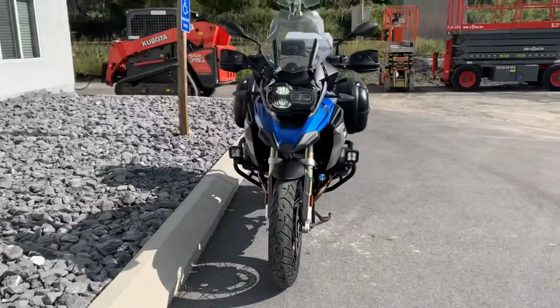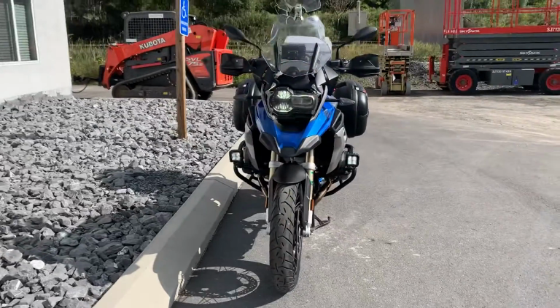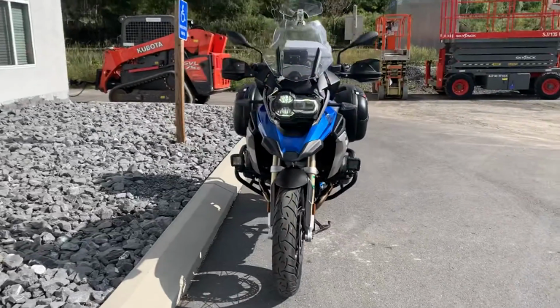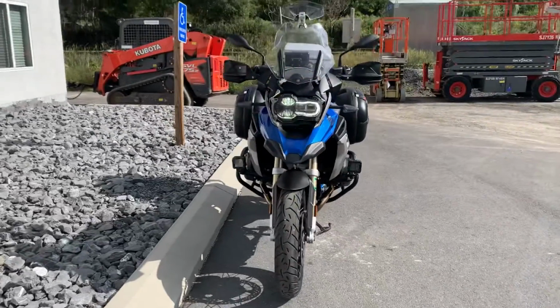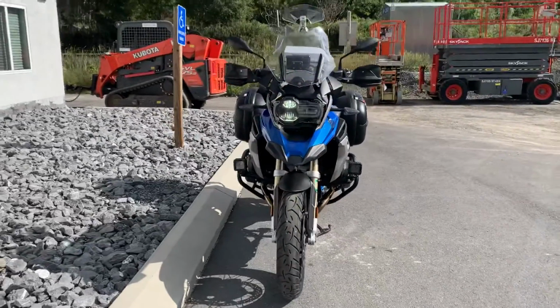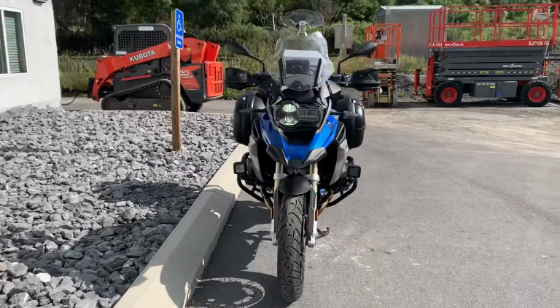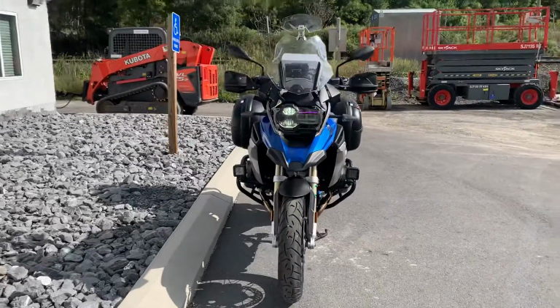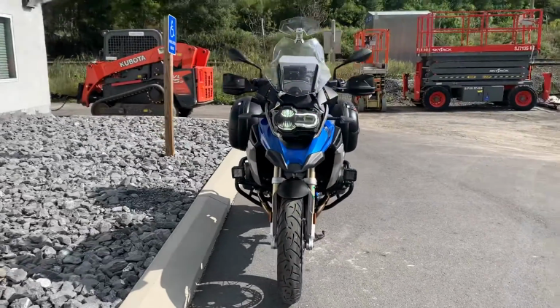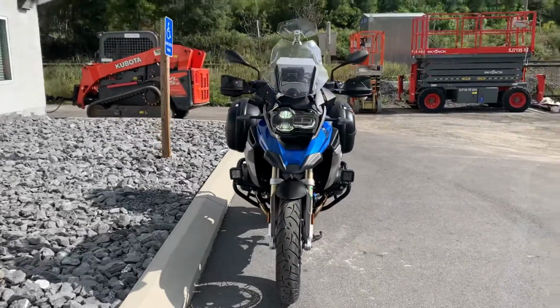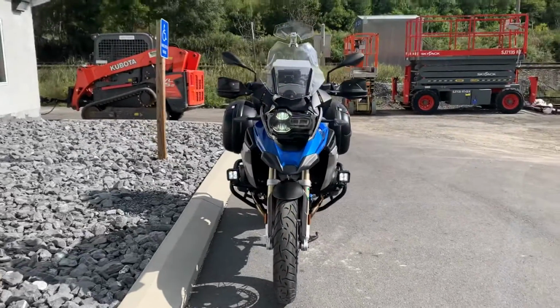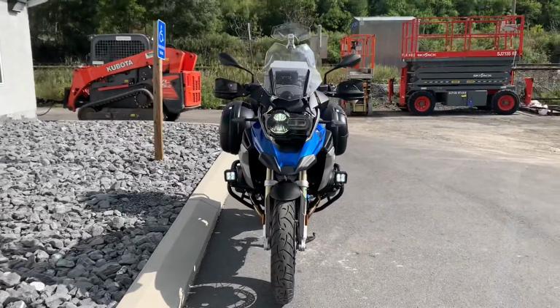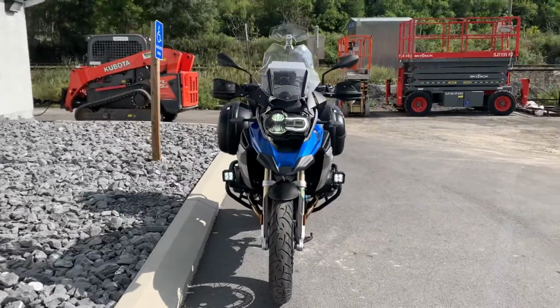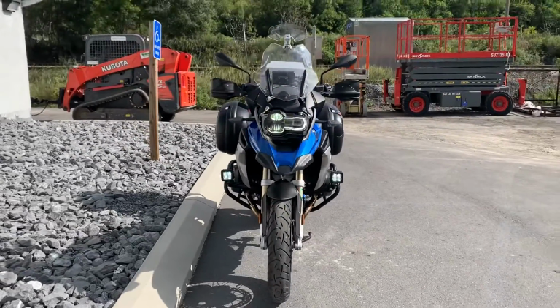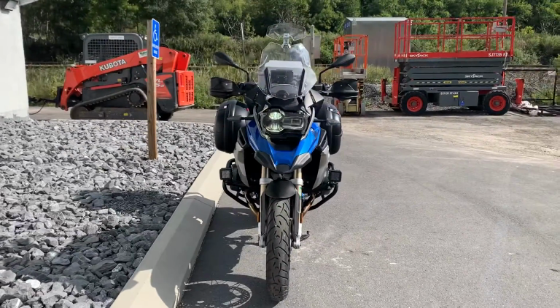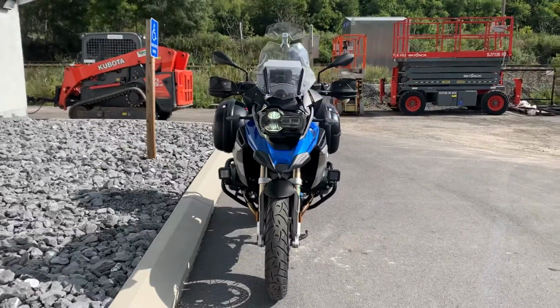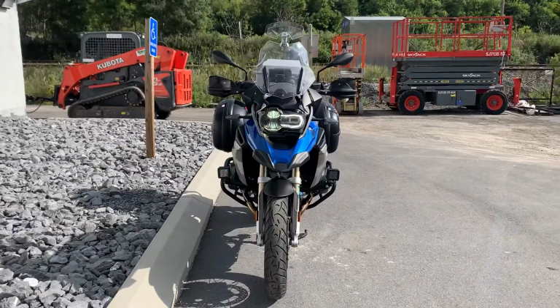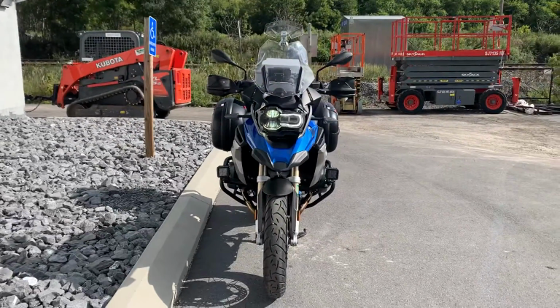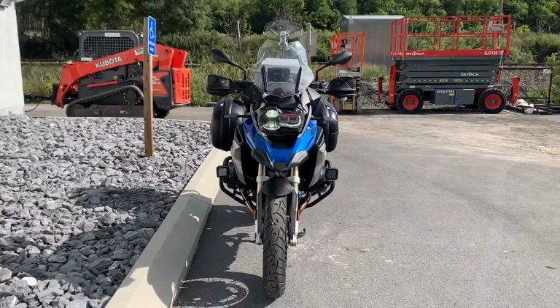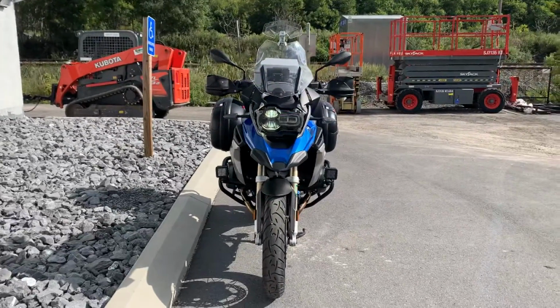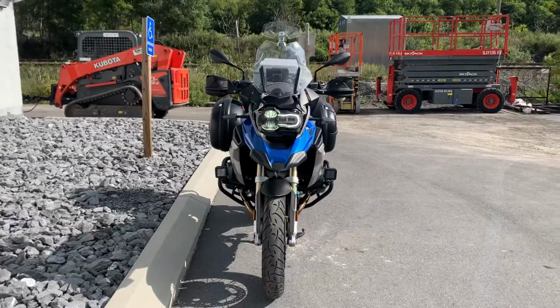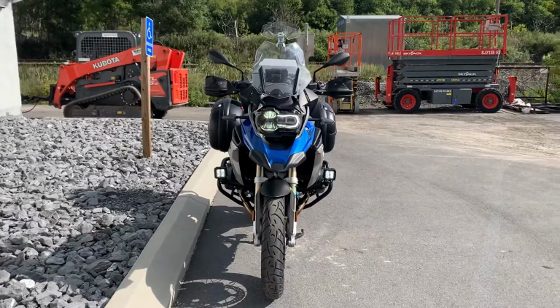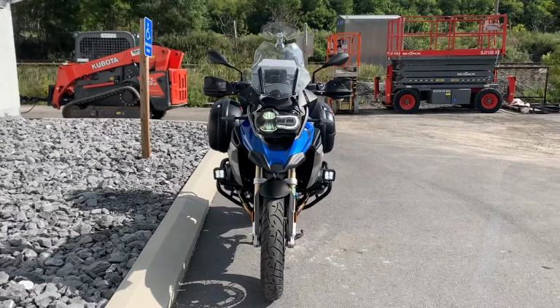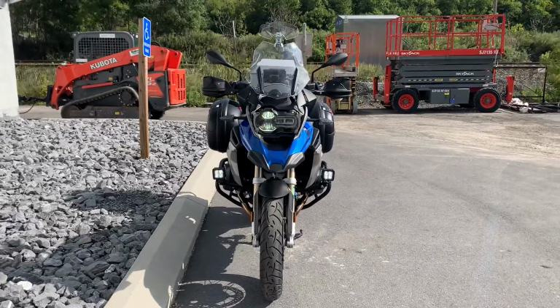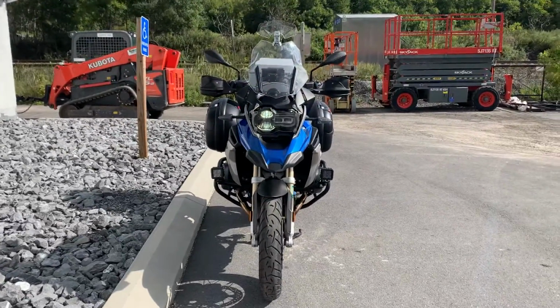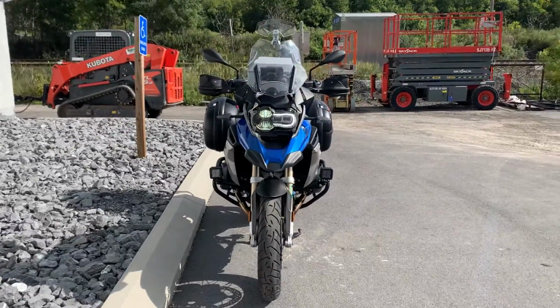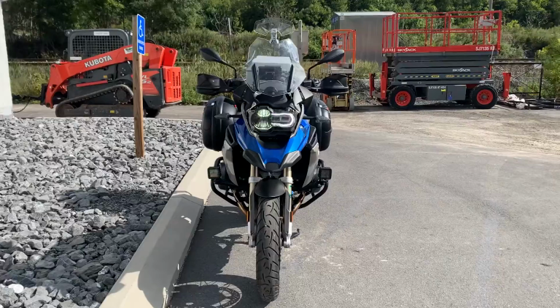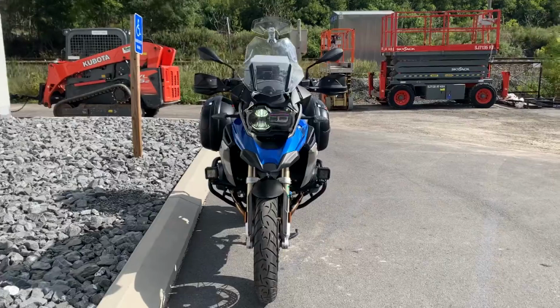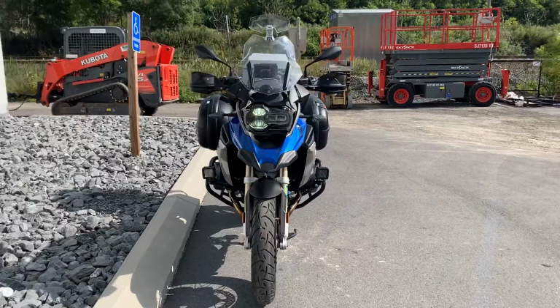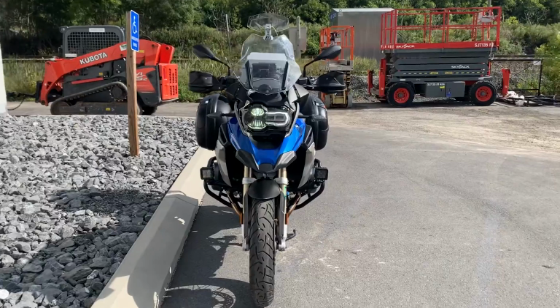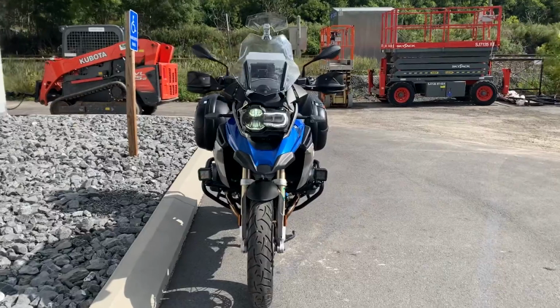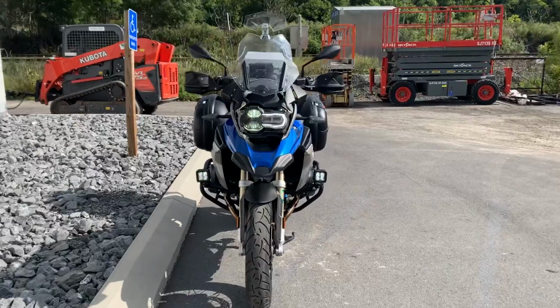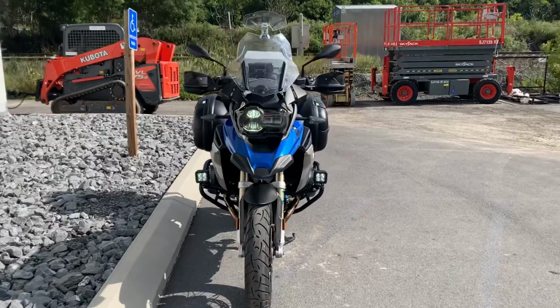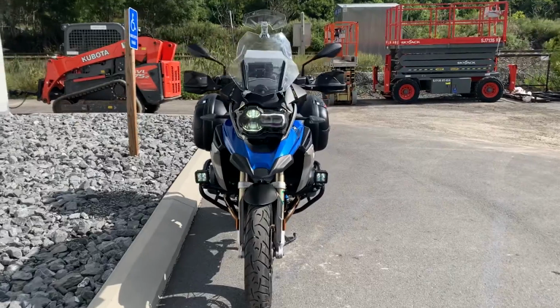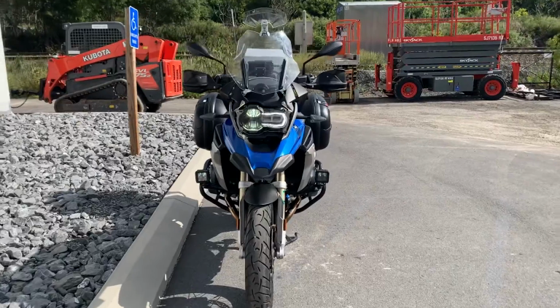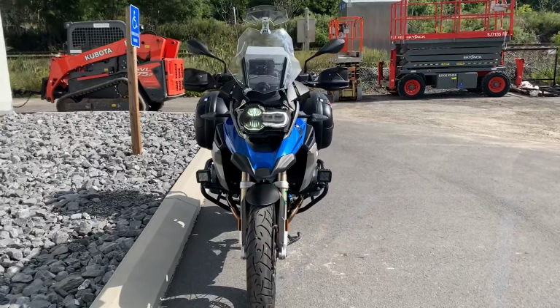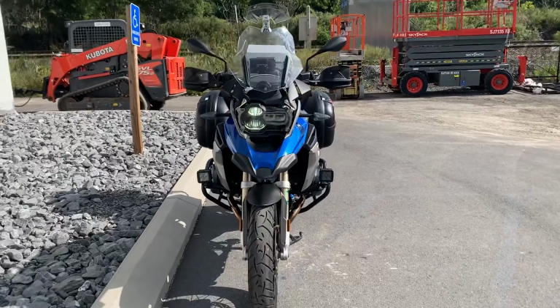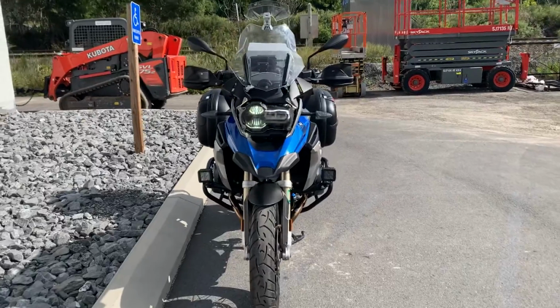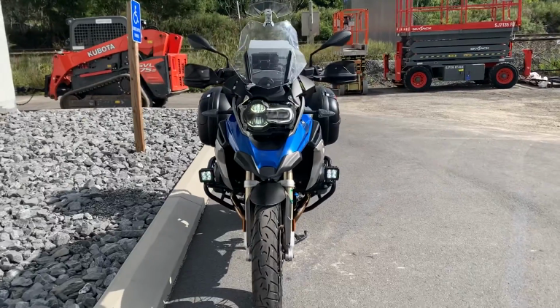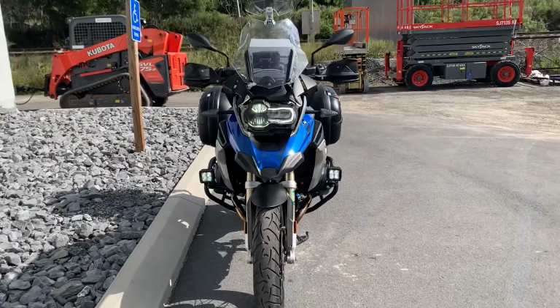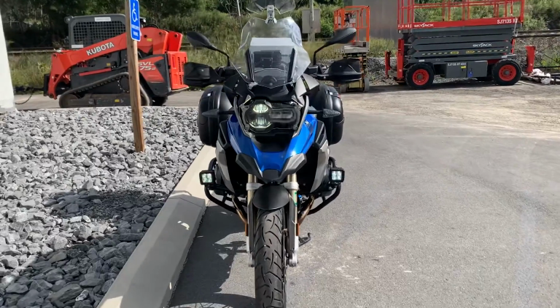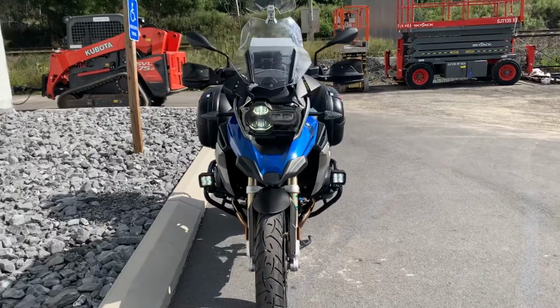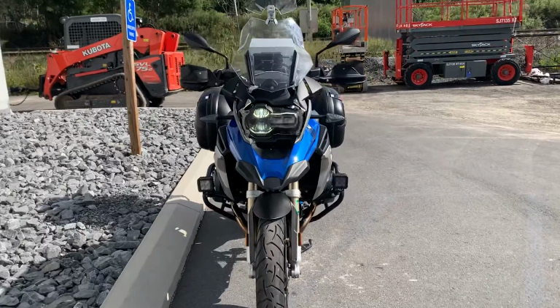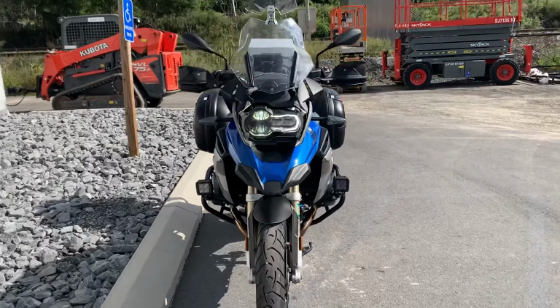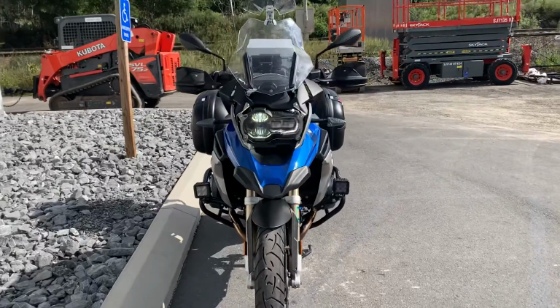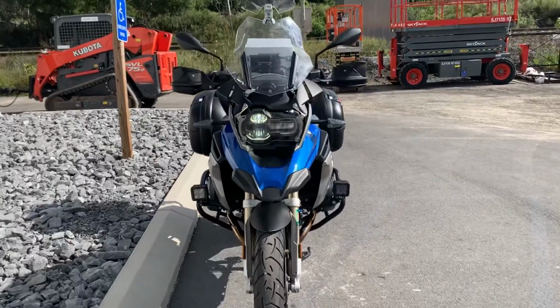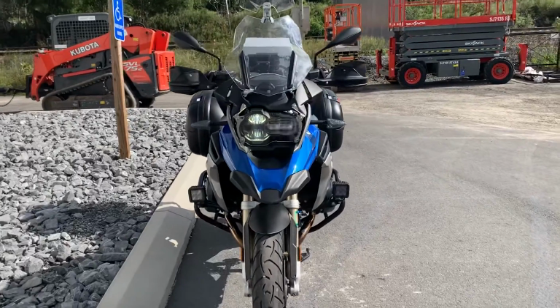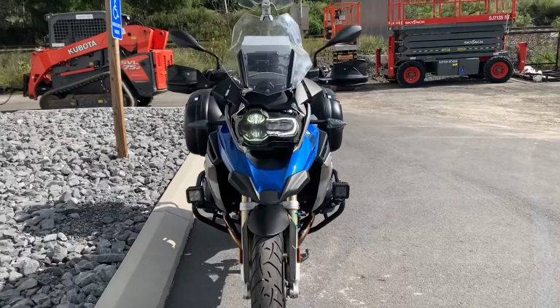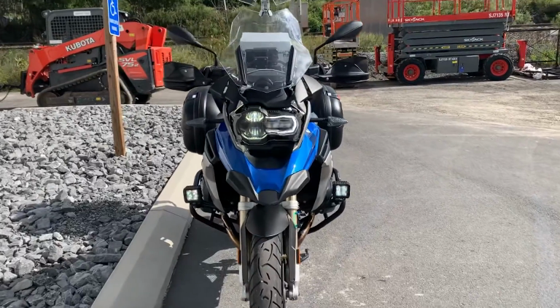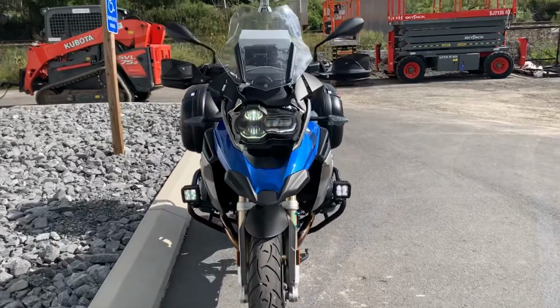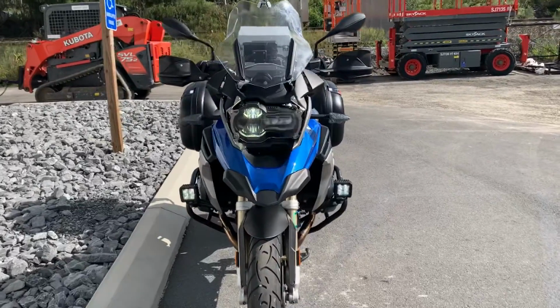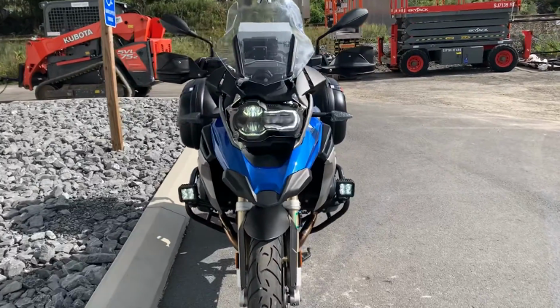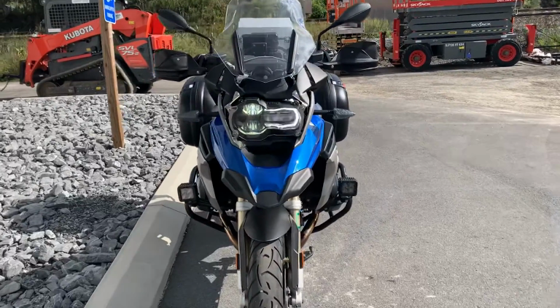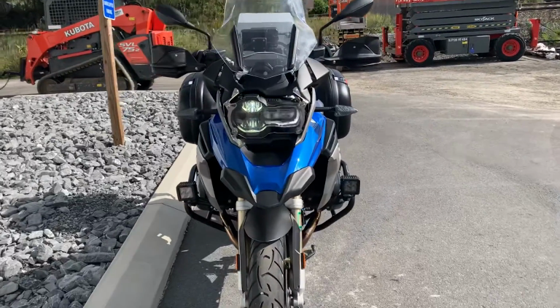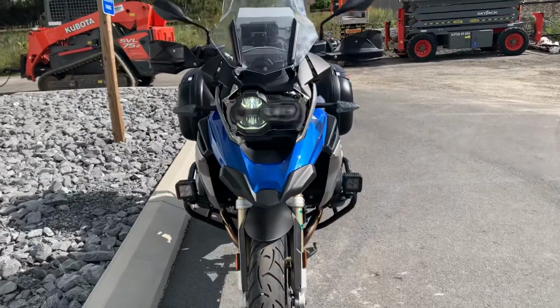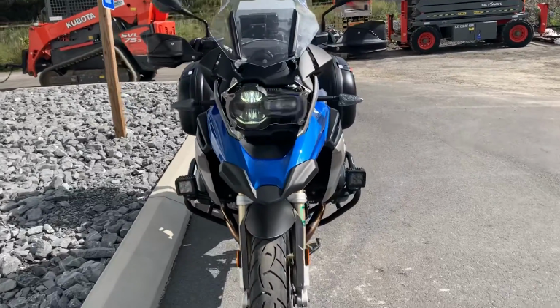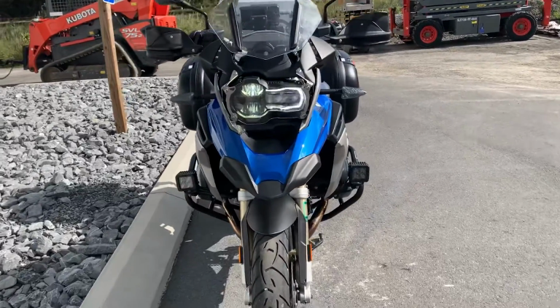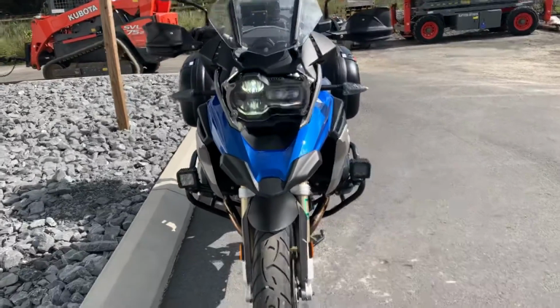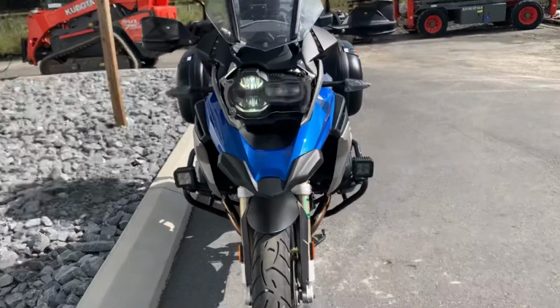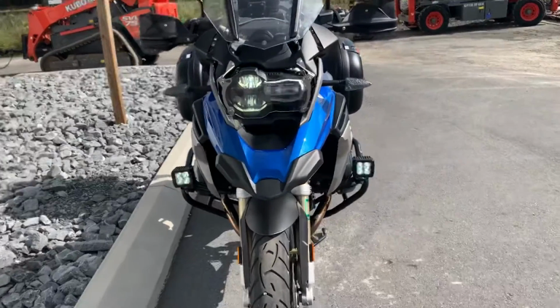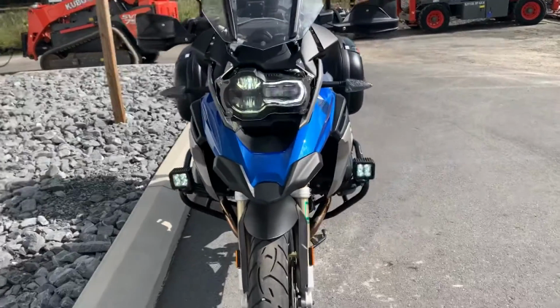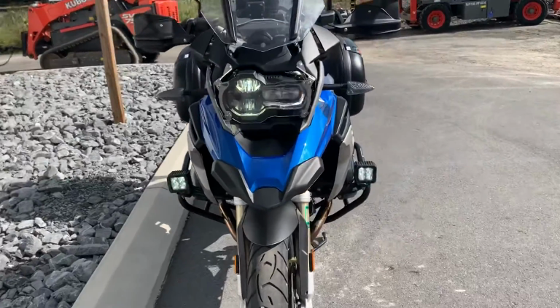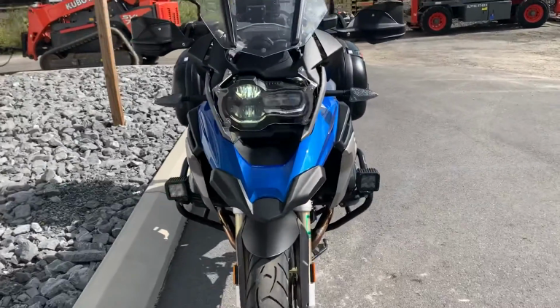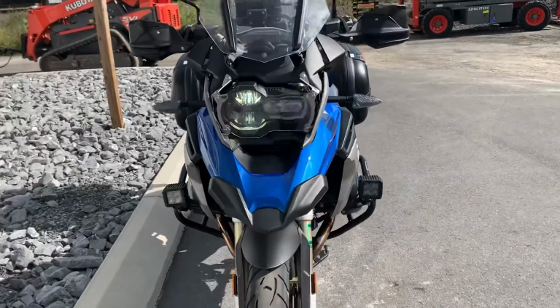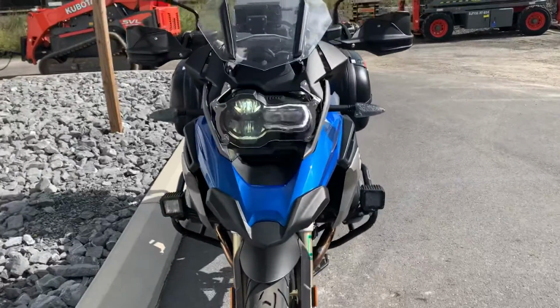This is a one-owner GS, premium package, excellent condition, lots of extras.